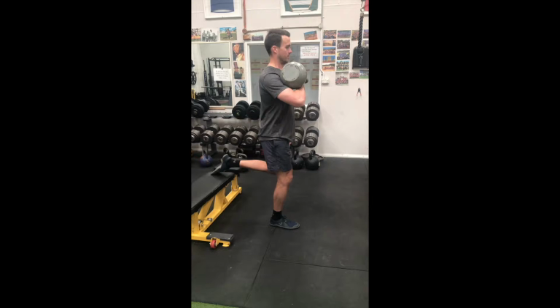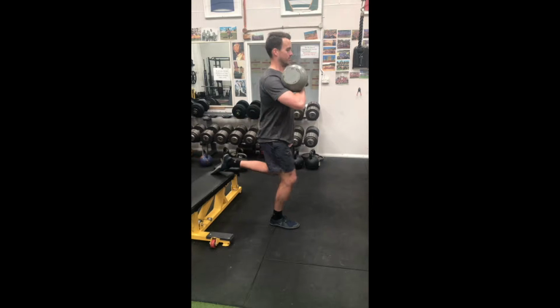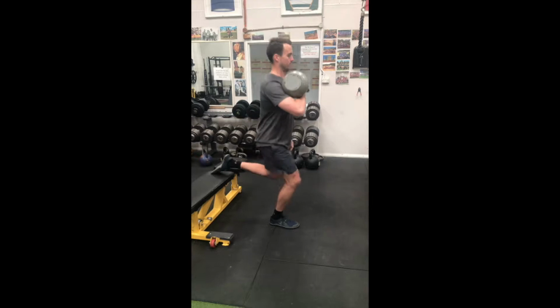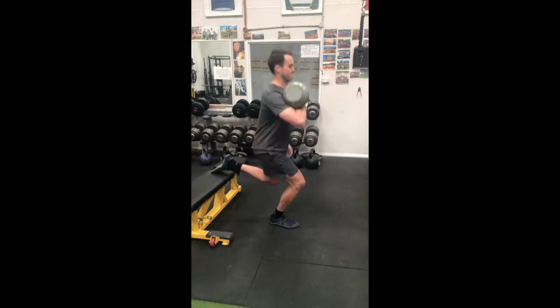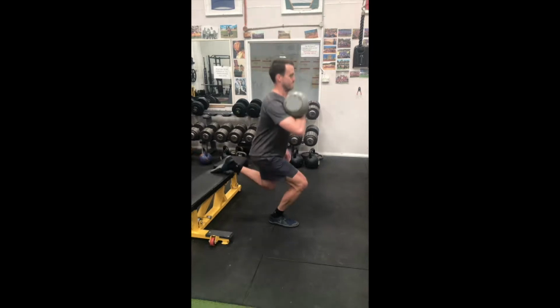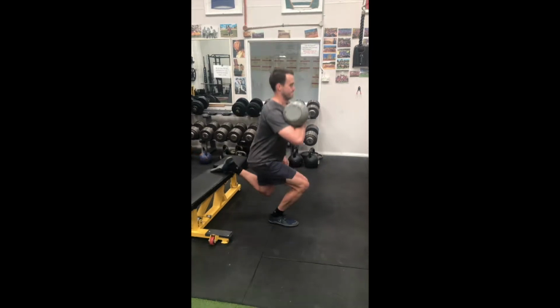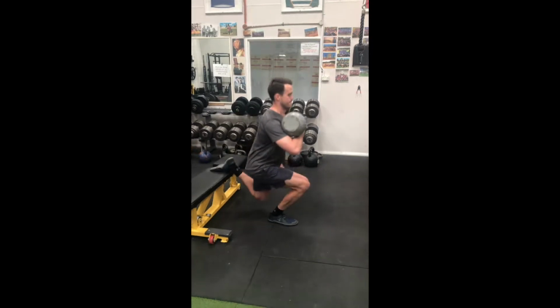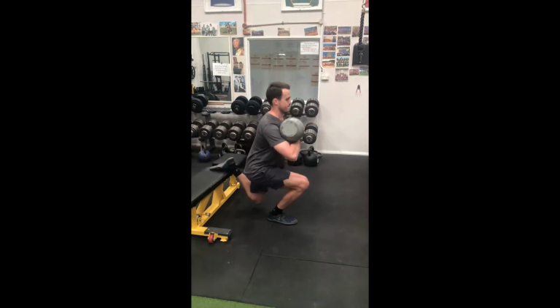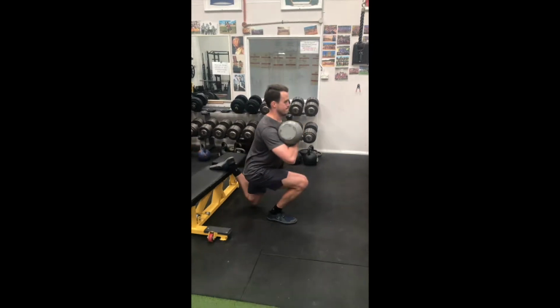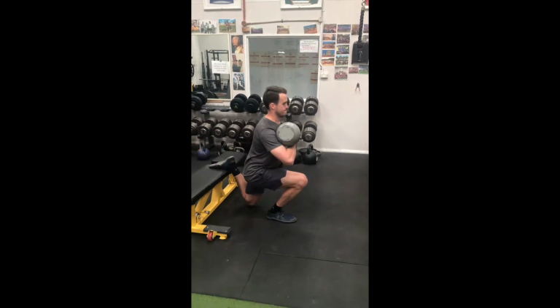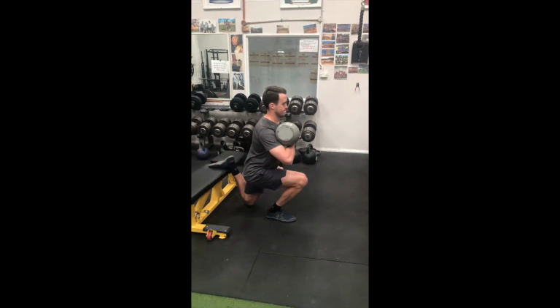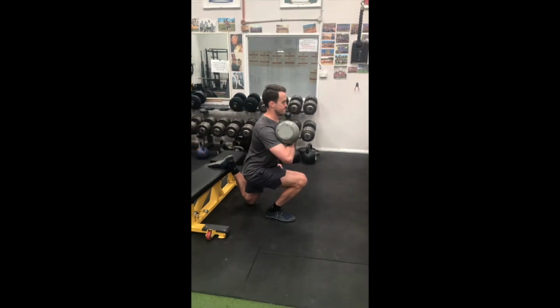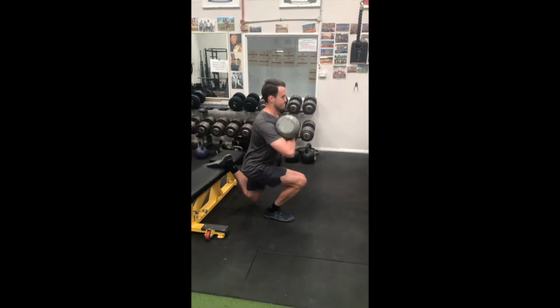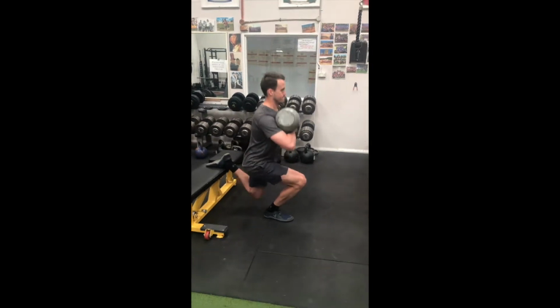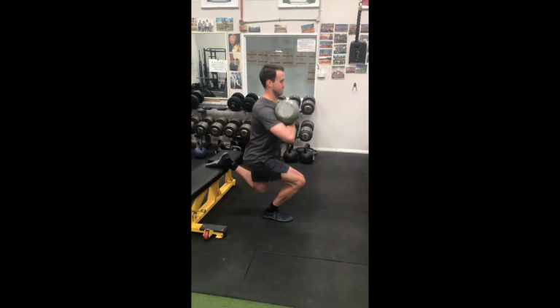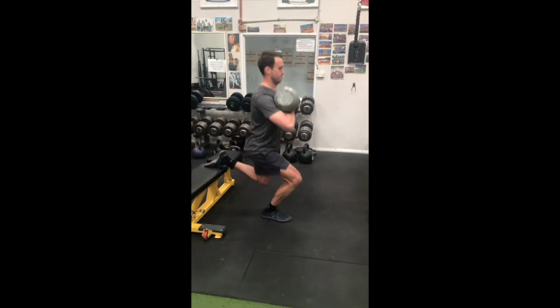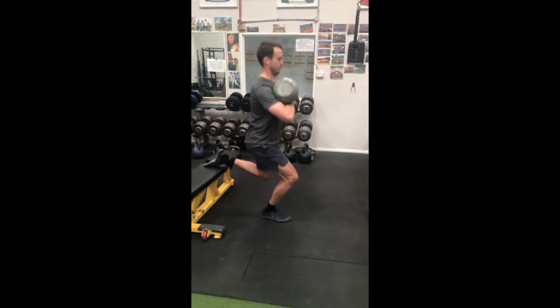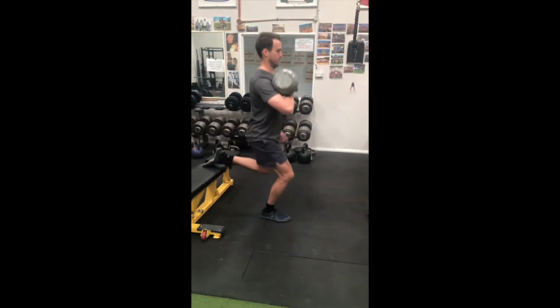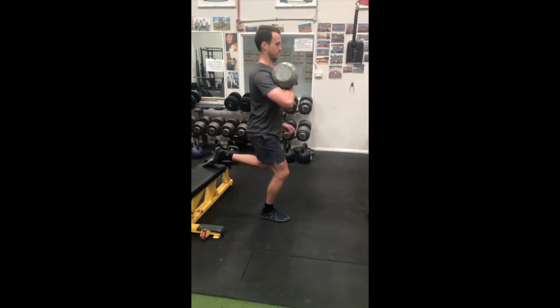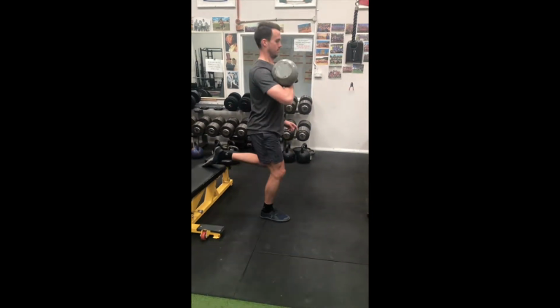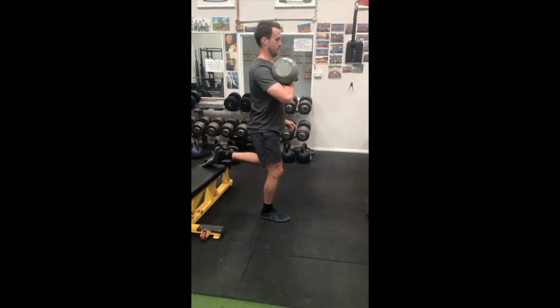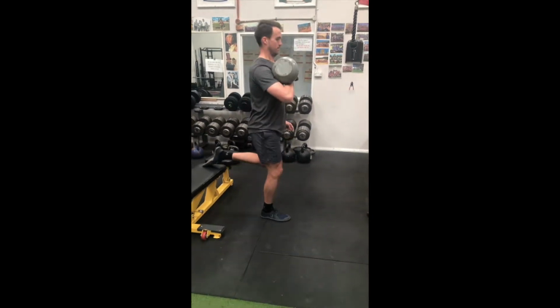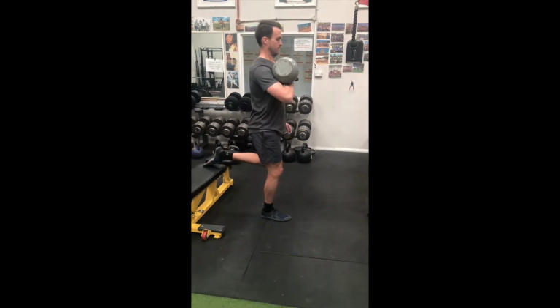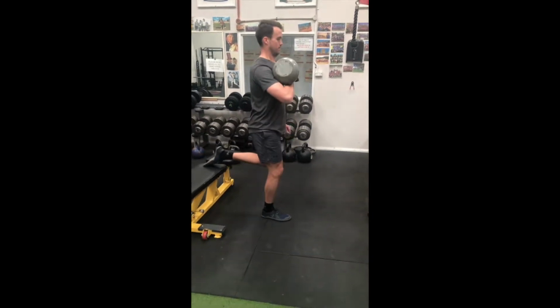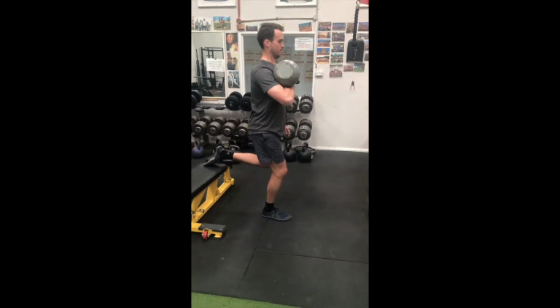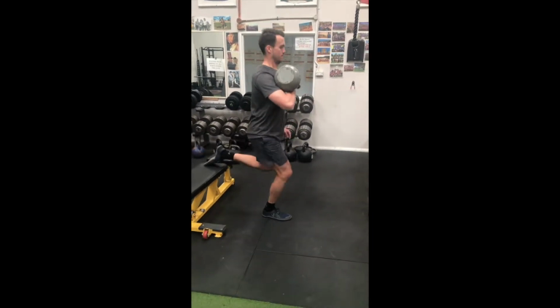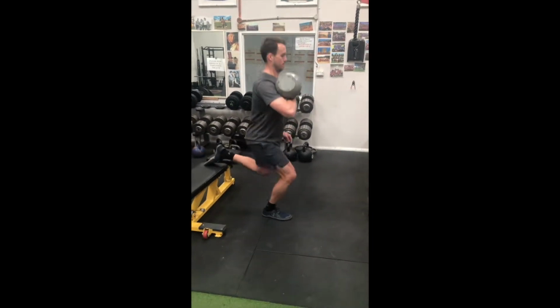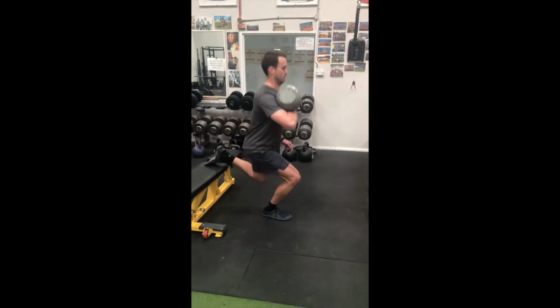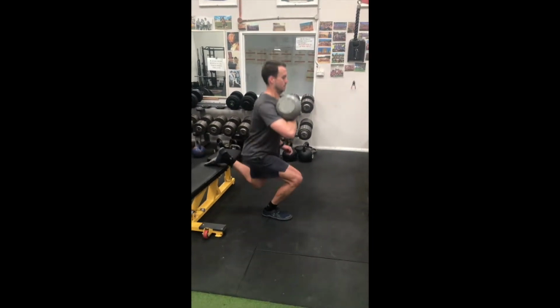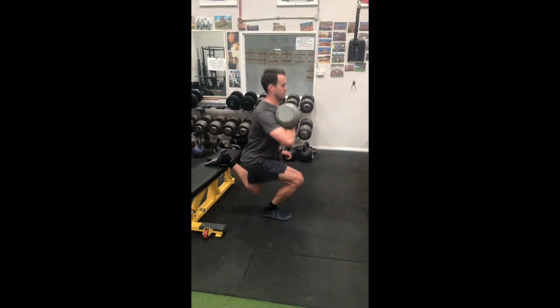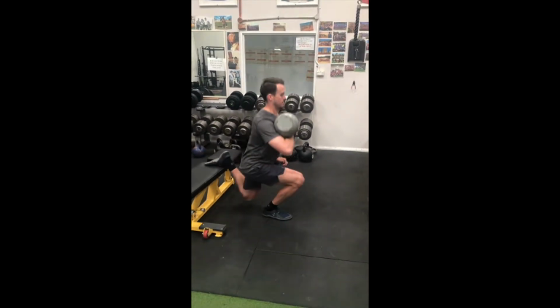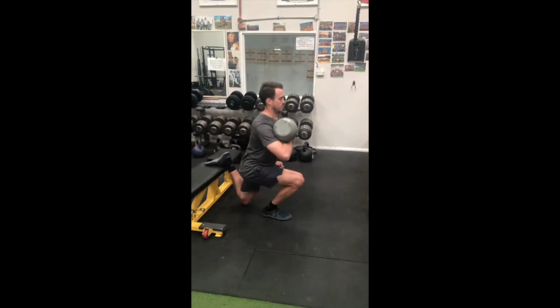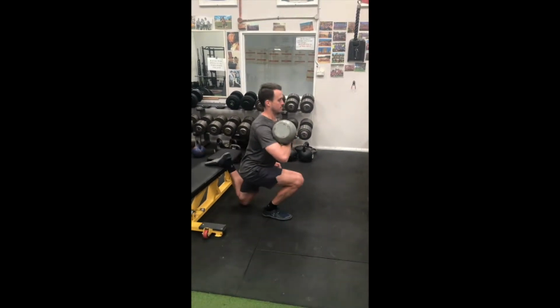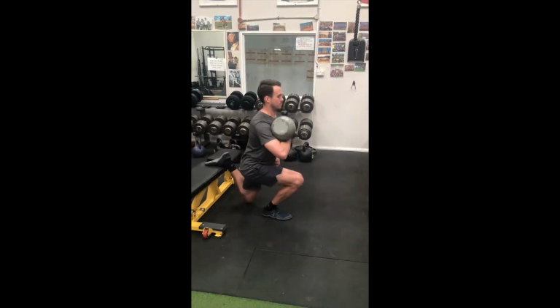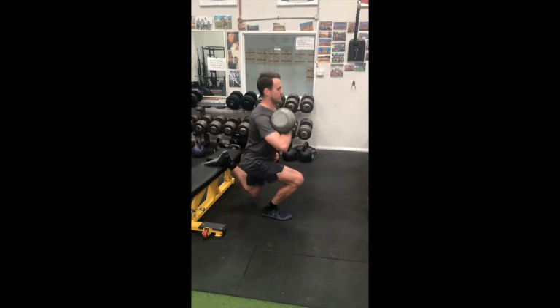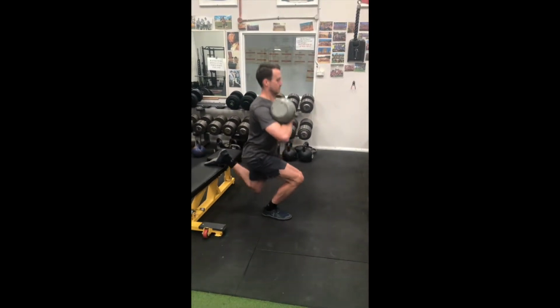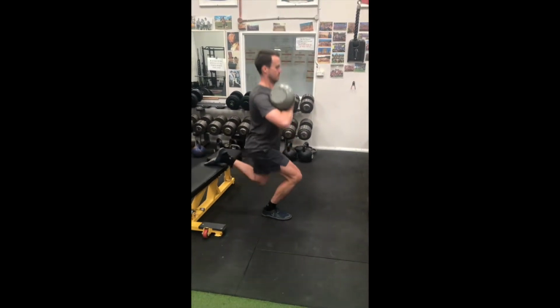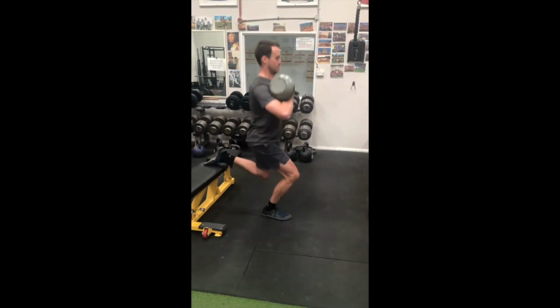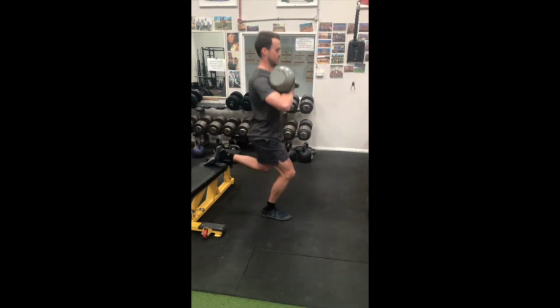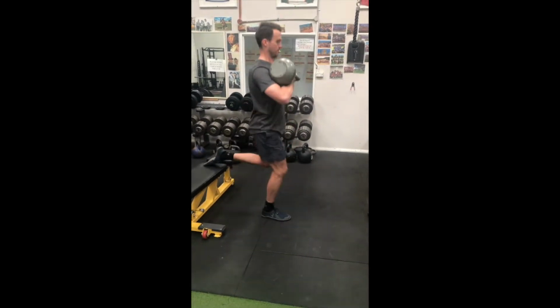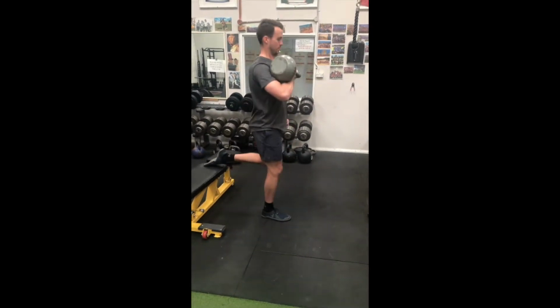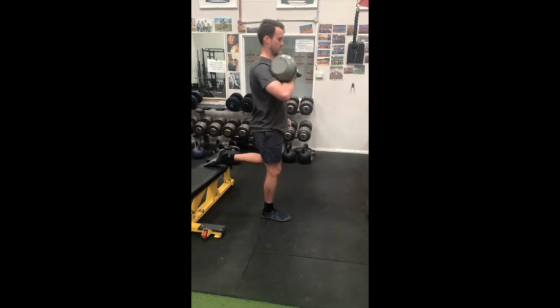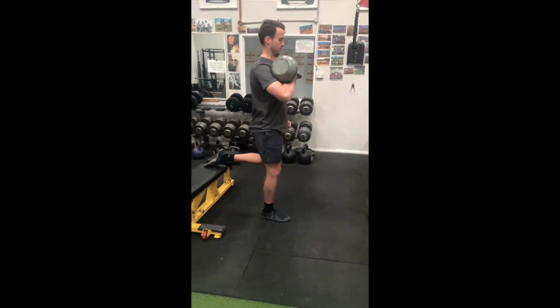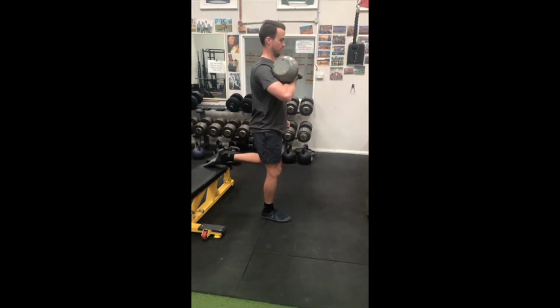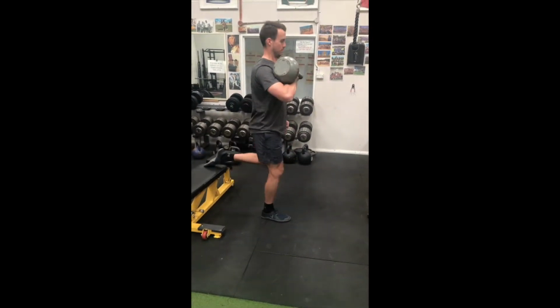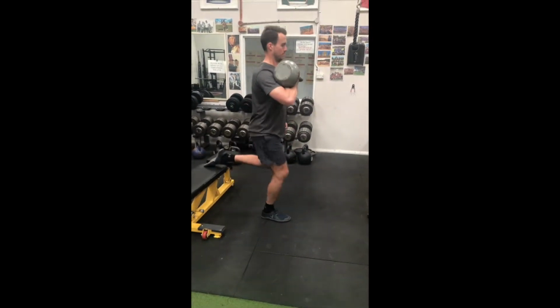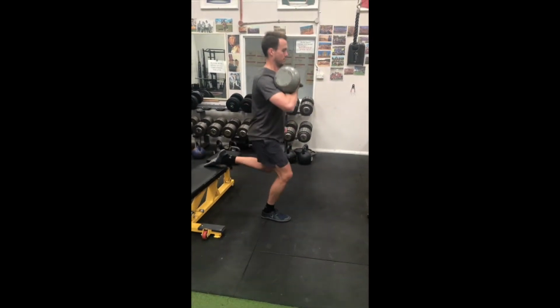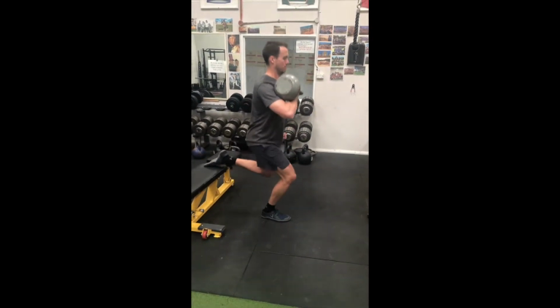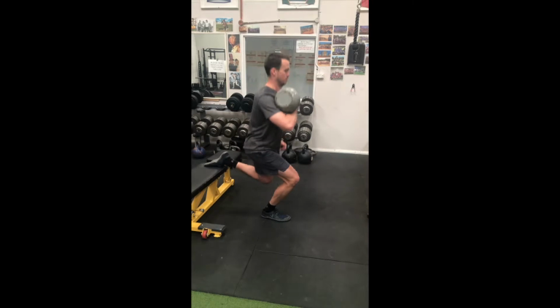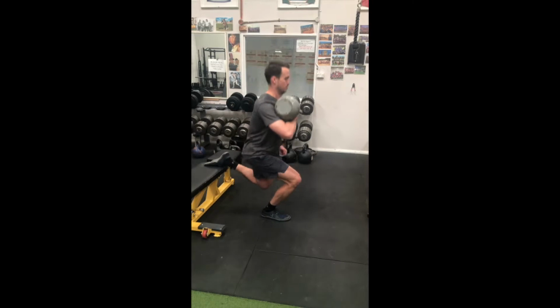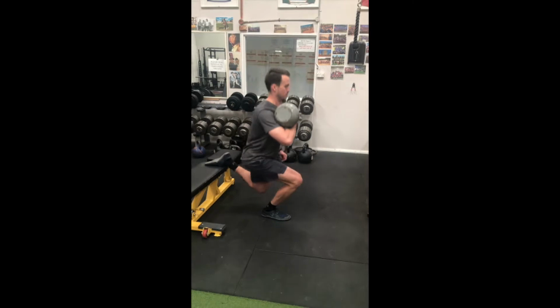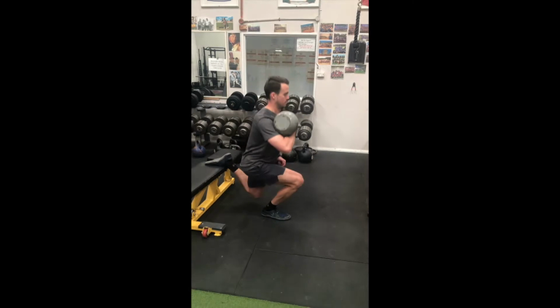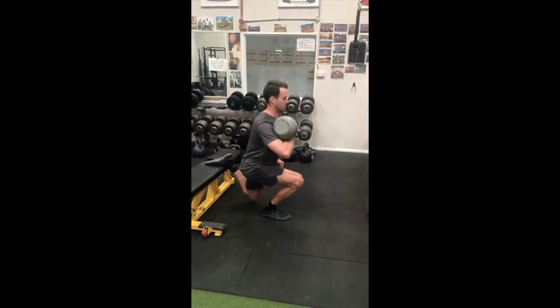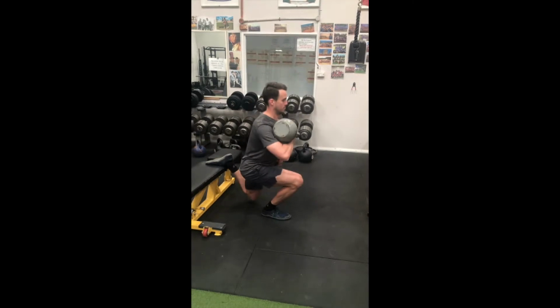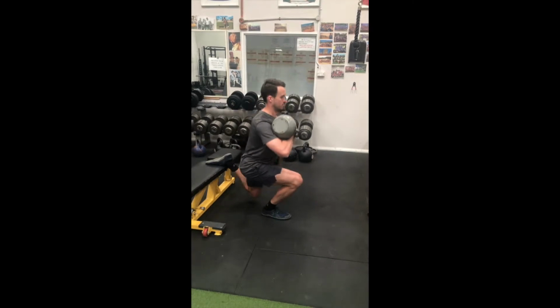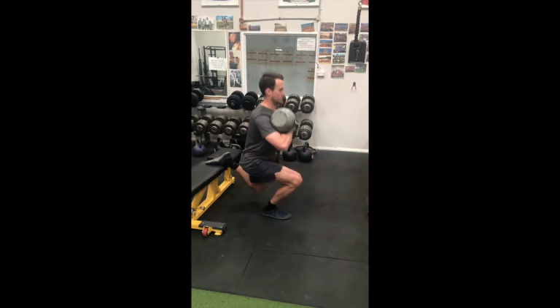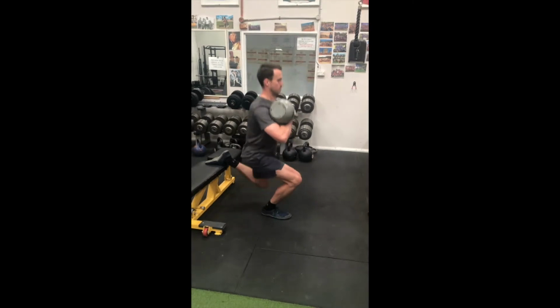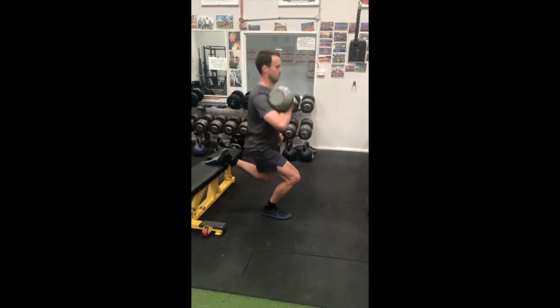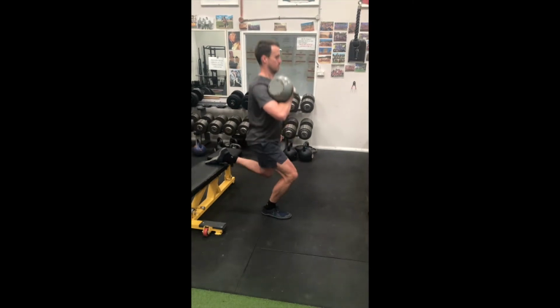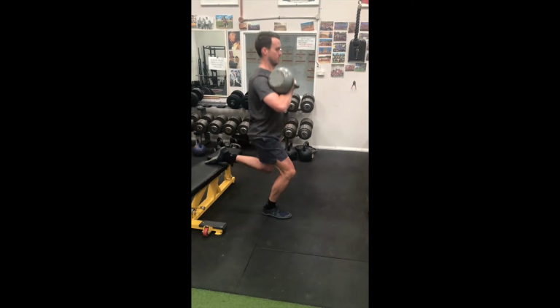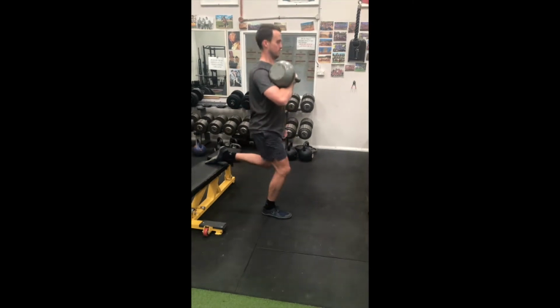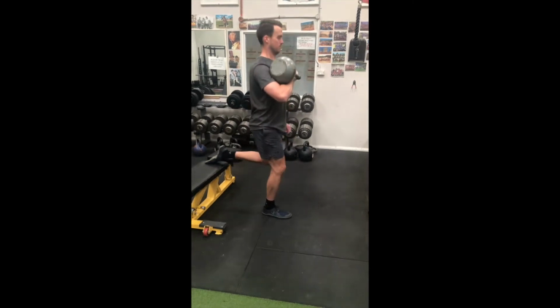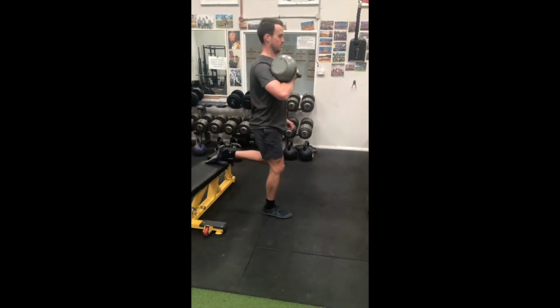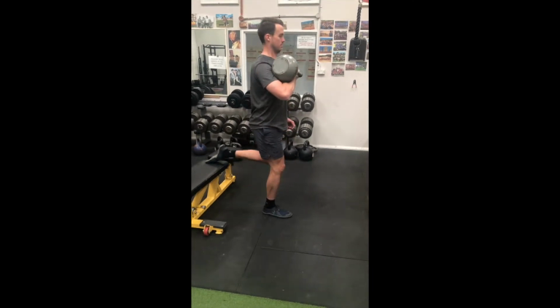When front racking a kettlebell, hold it so that it sits between your upper arm and your forearm, near the fold of your elbow.